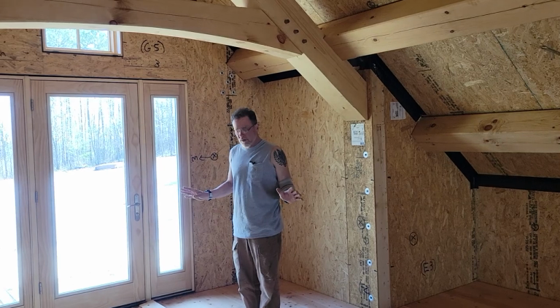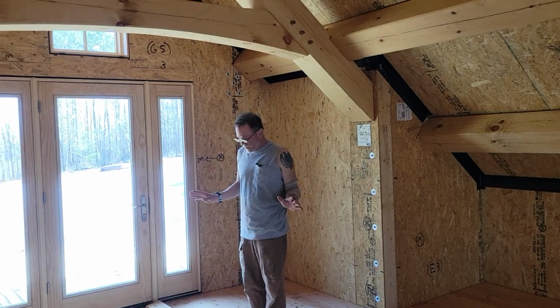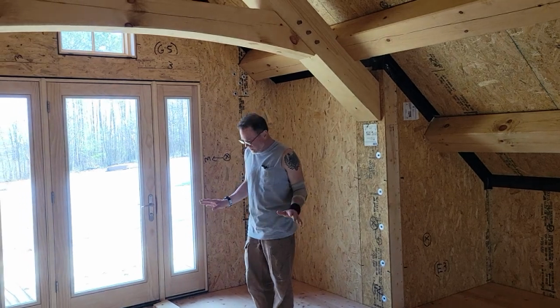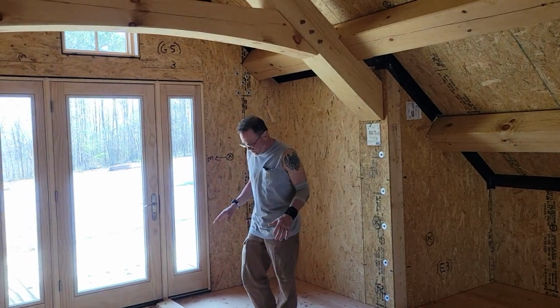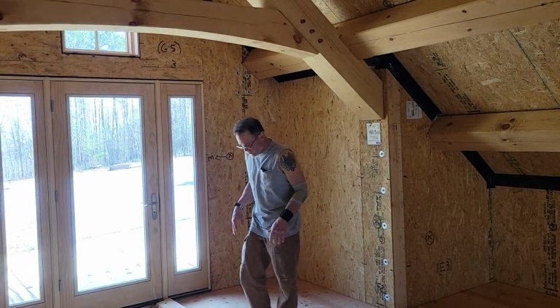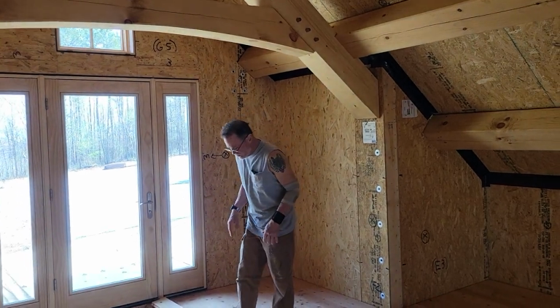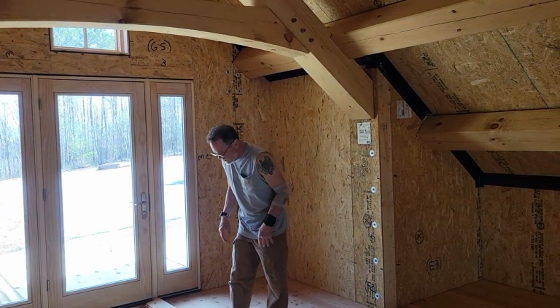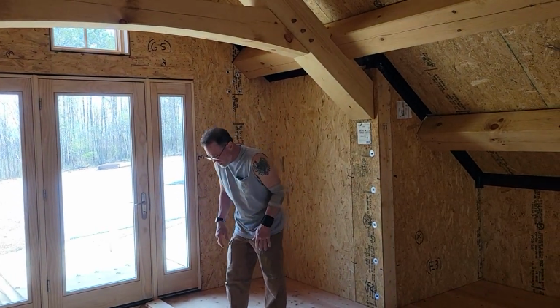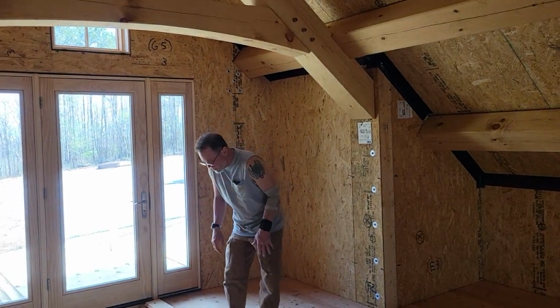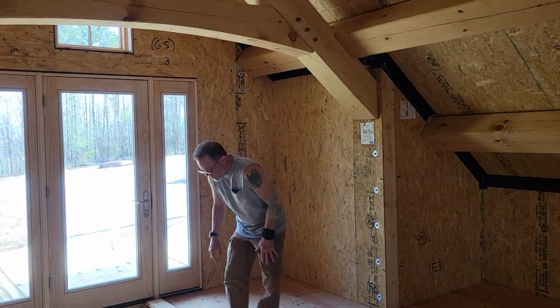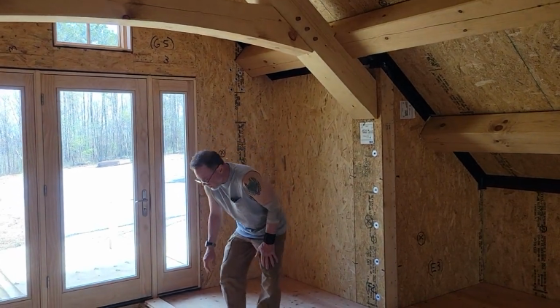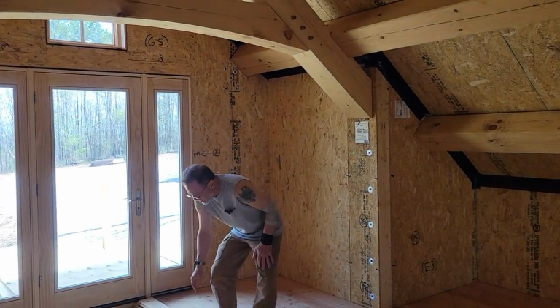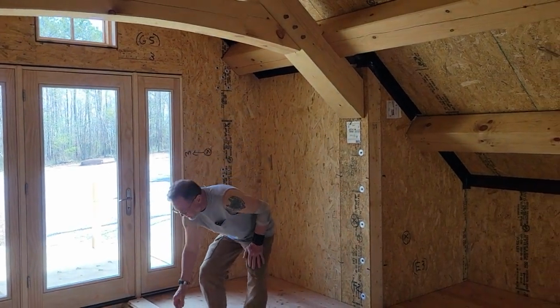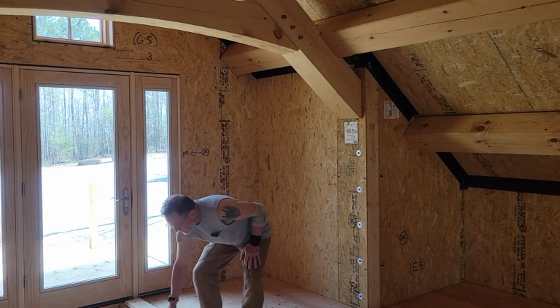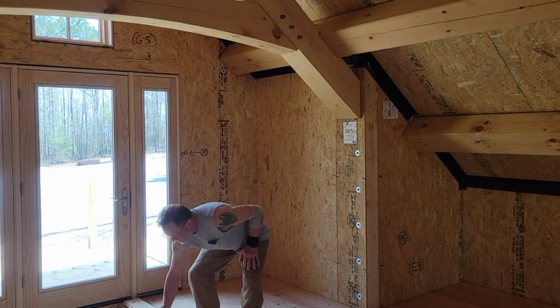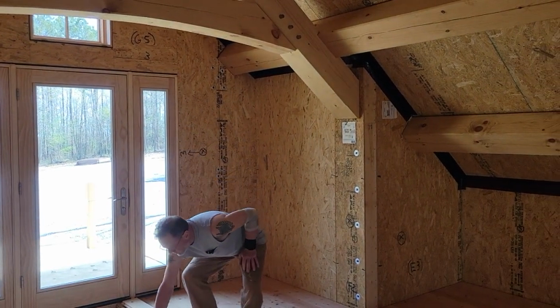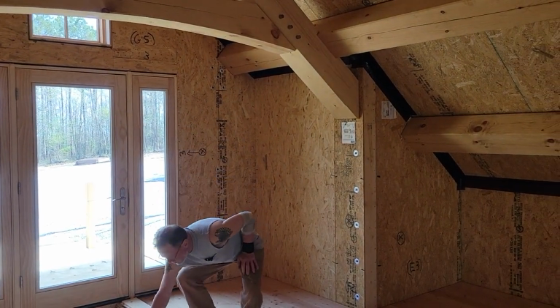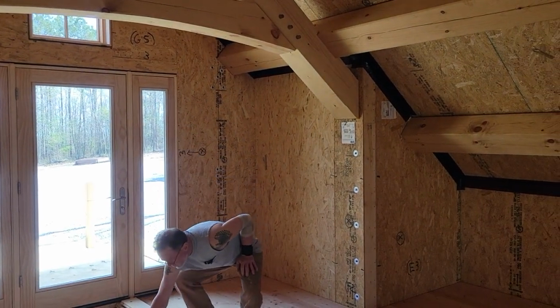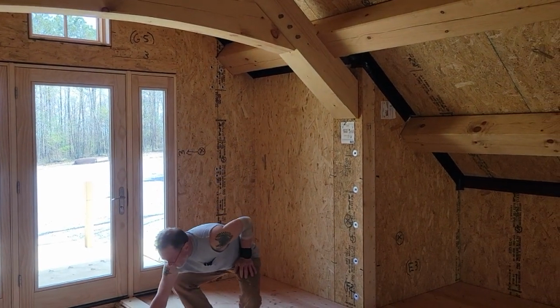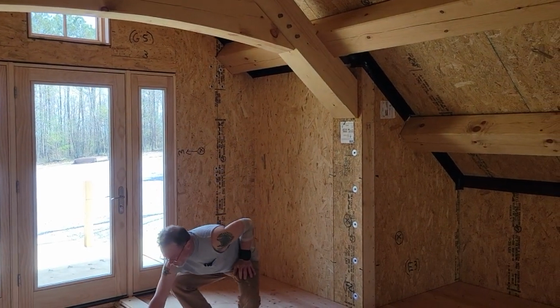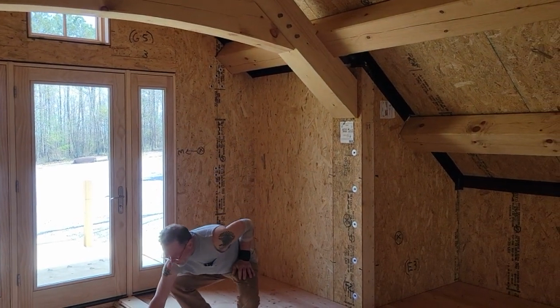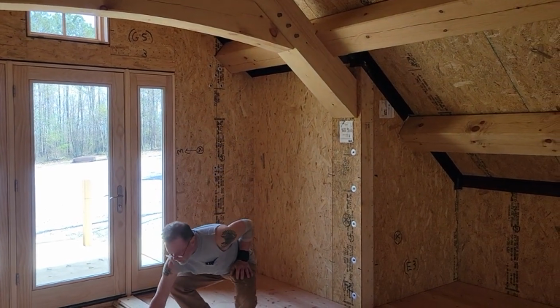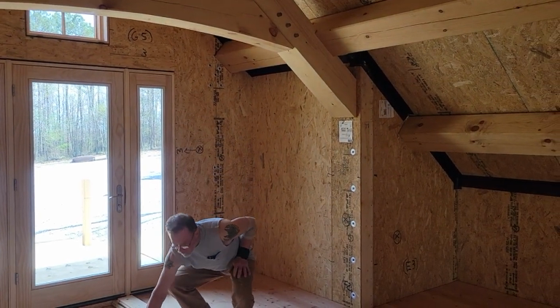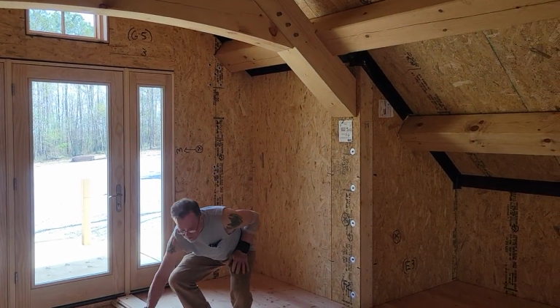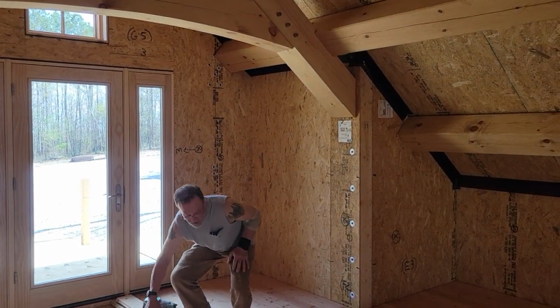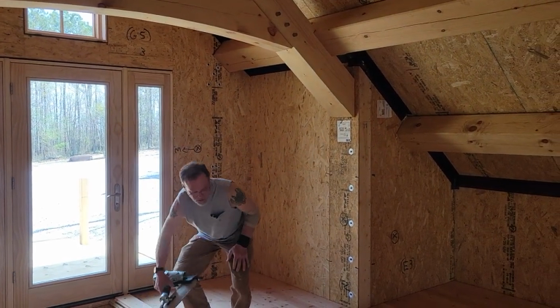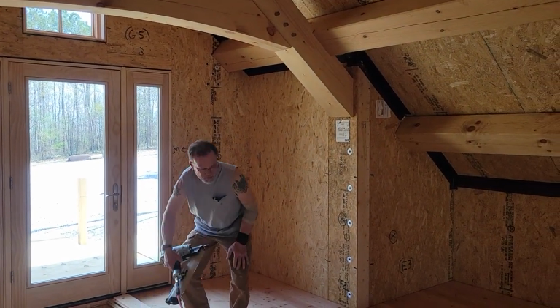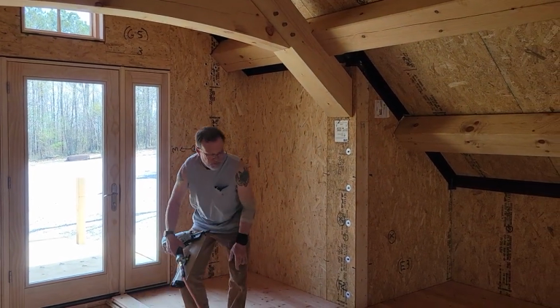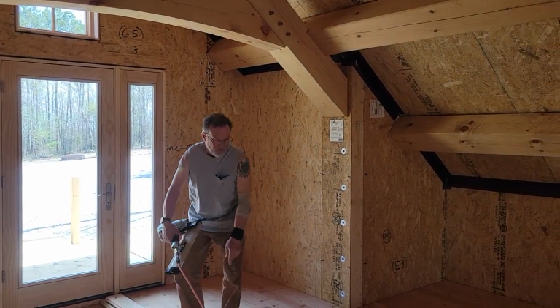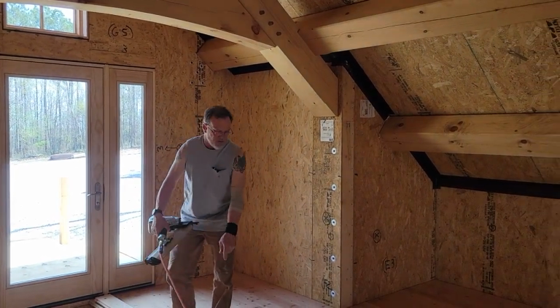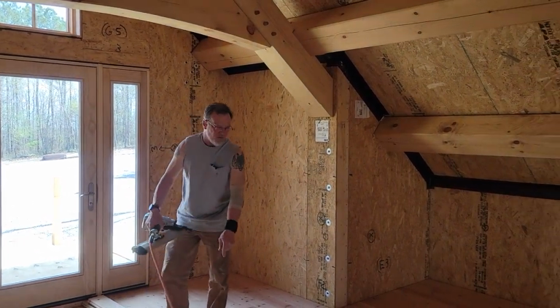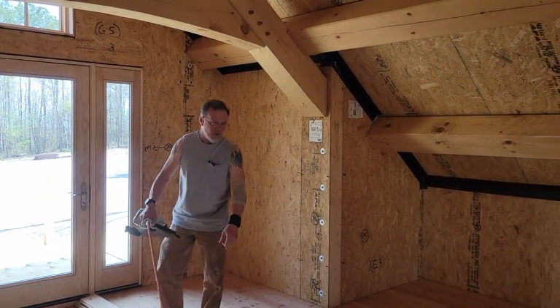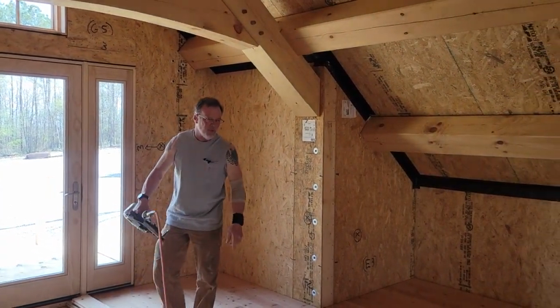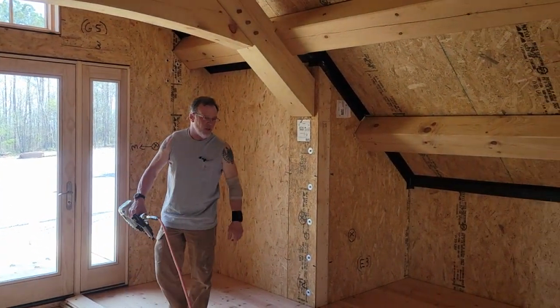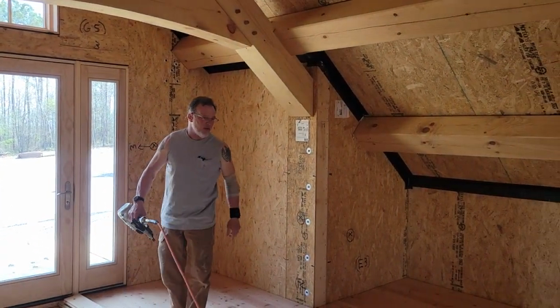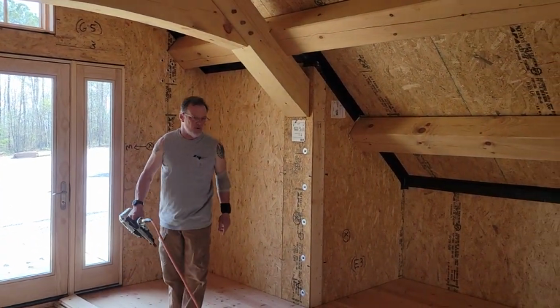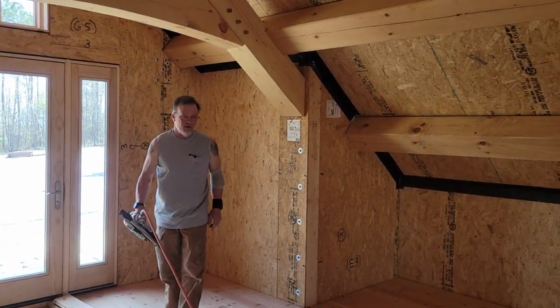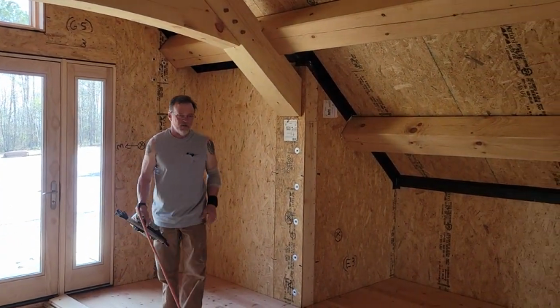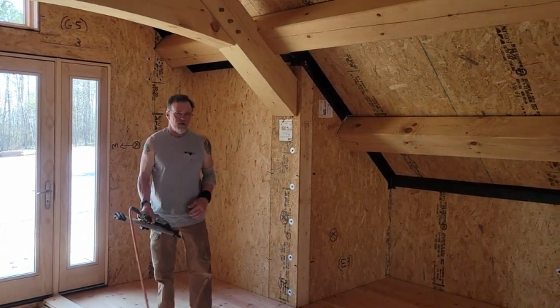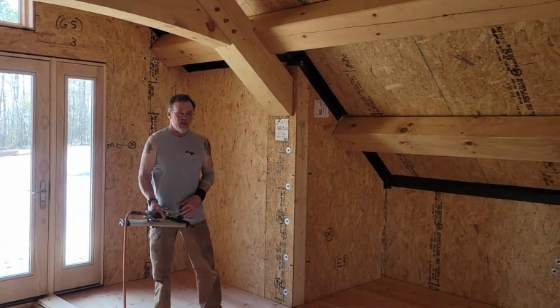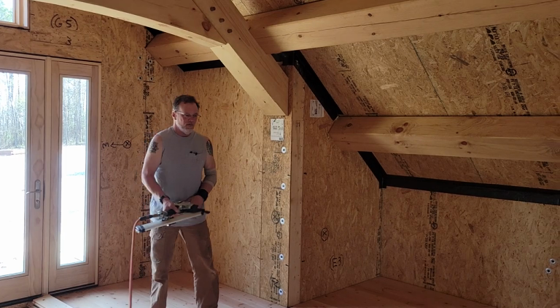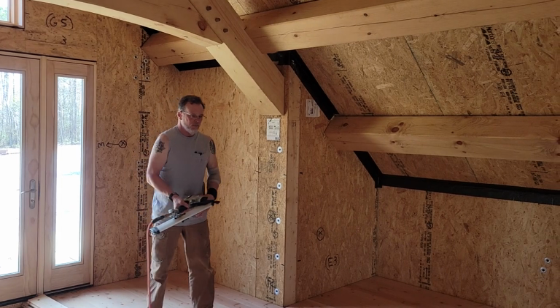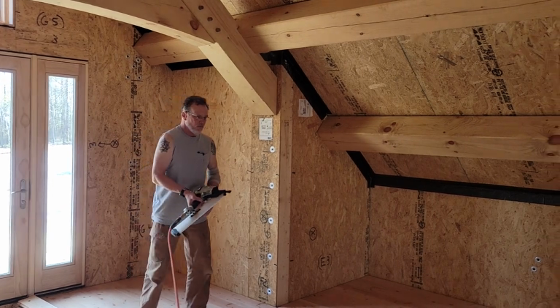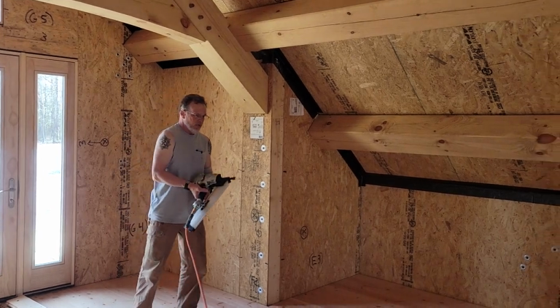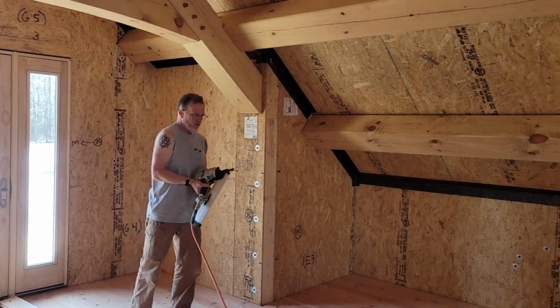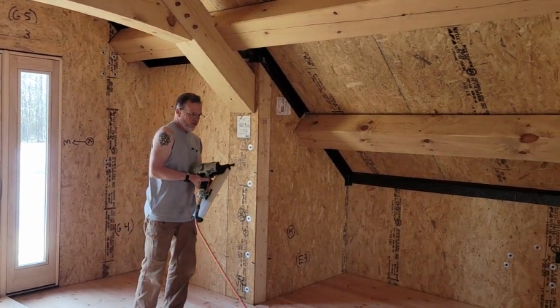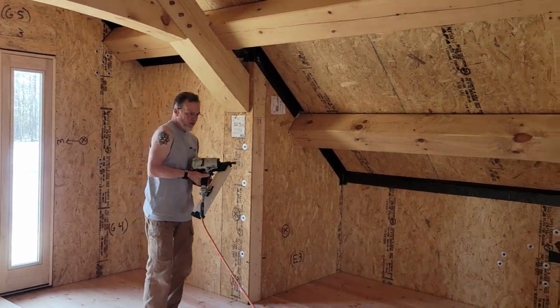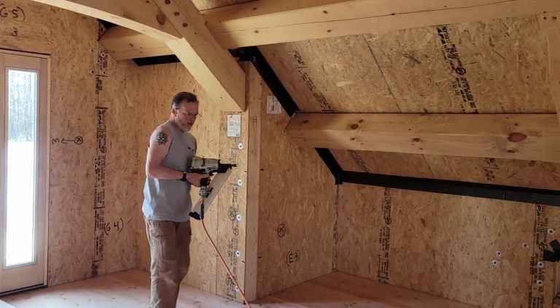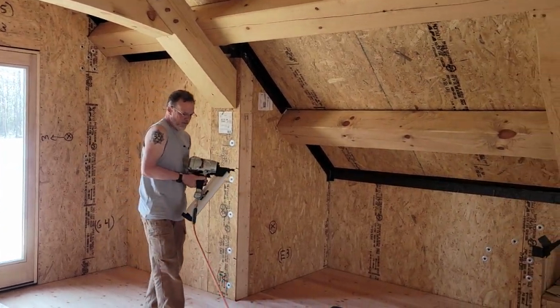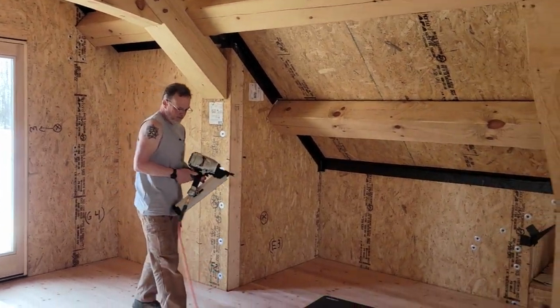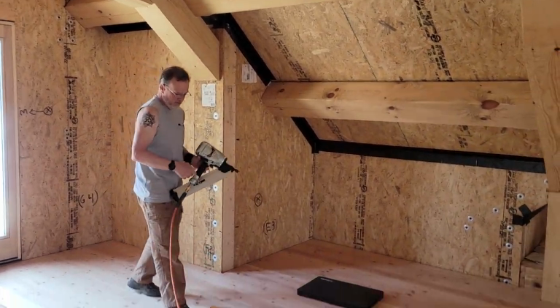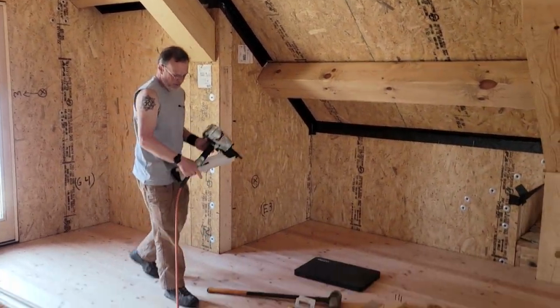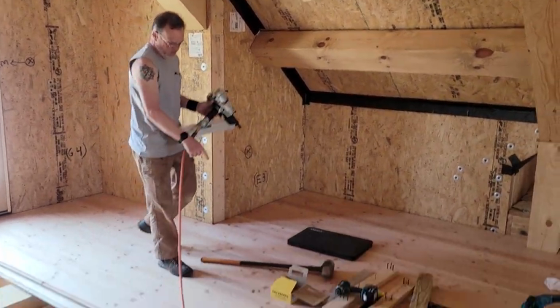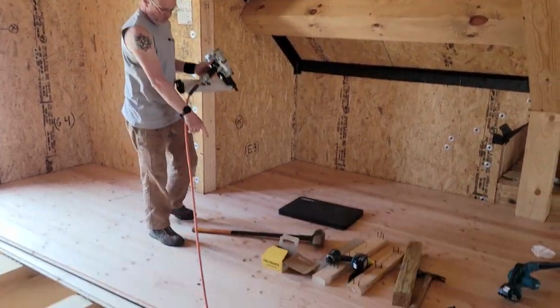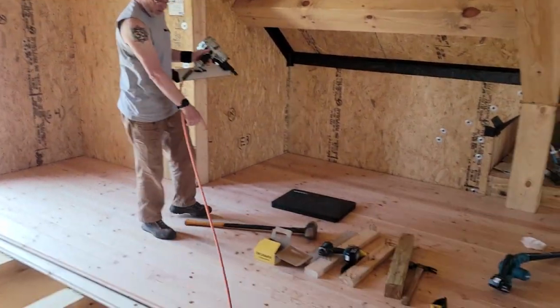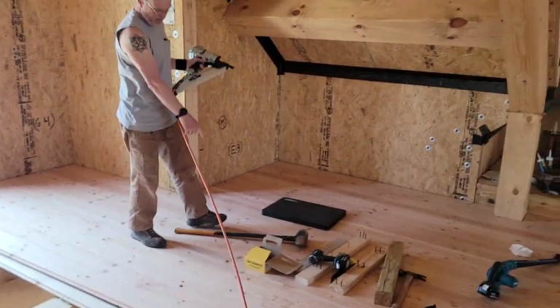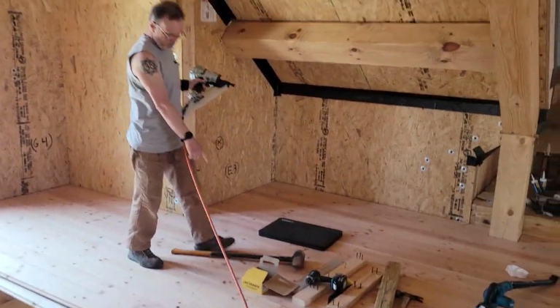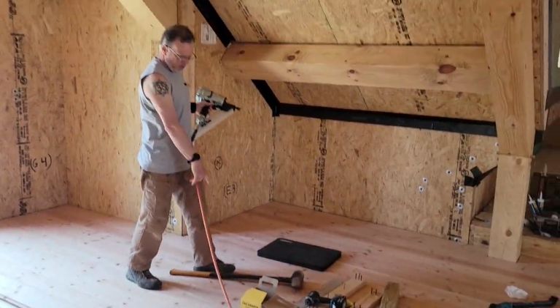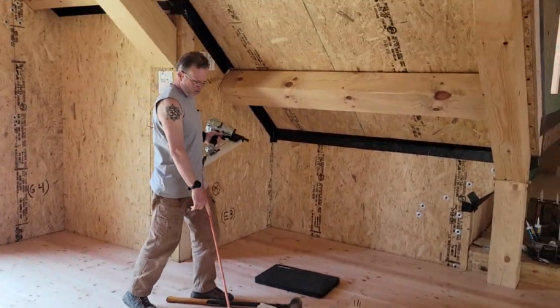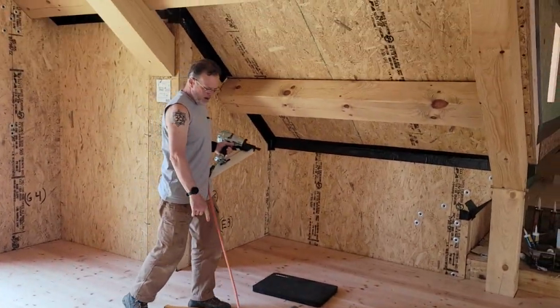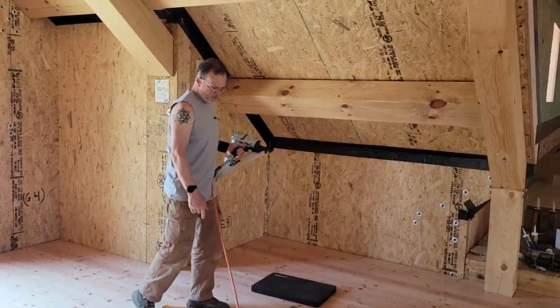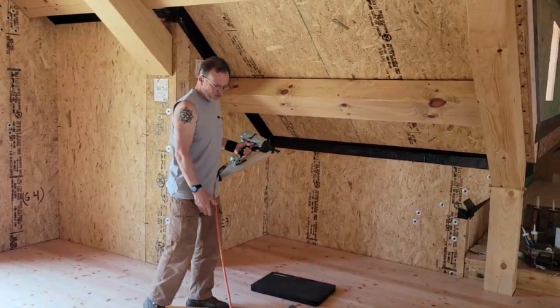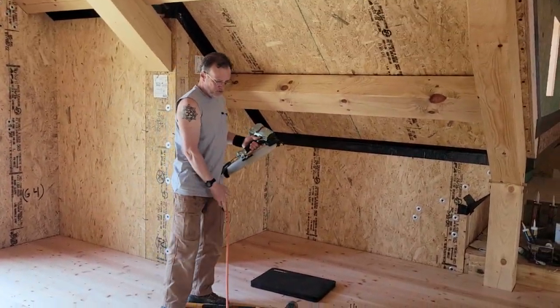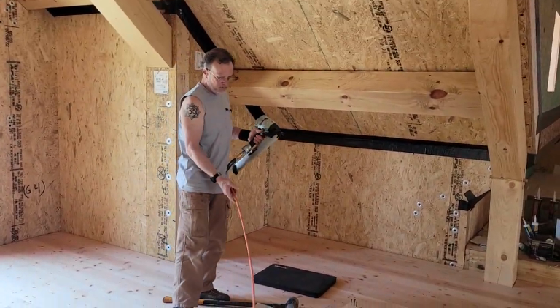I tried little screws and little nailers — all that stuff is a total bust for this type of lumber. You need real stuff, which is why star drive screws.